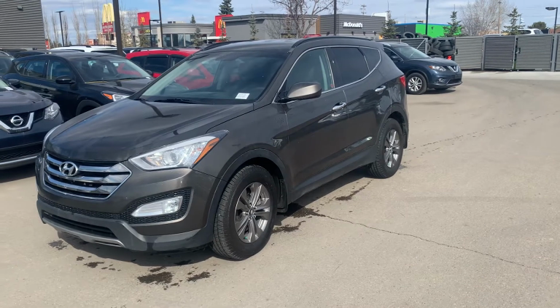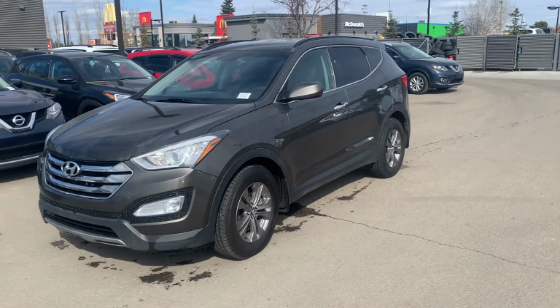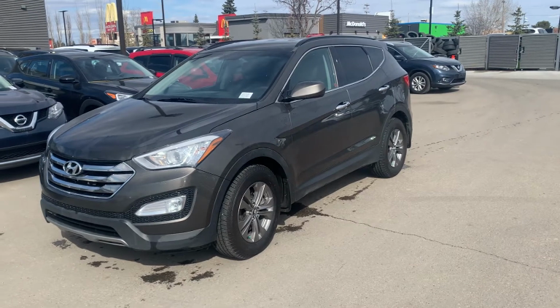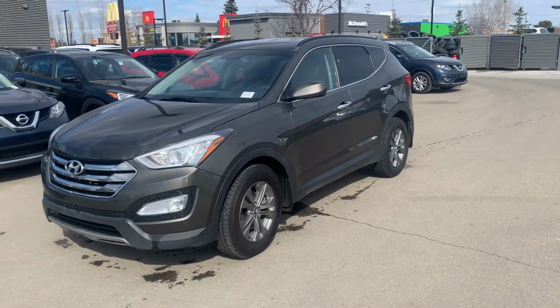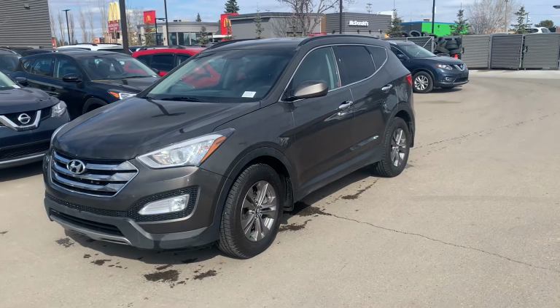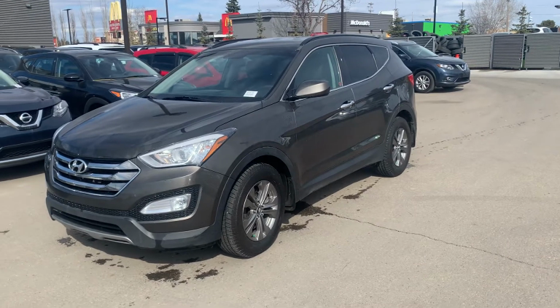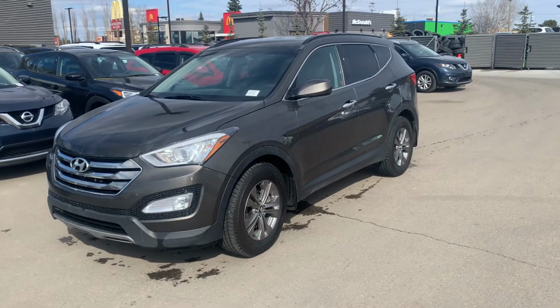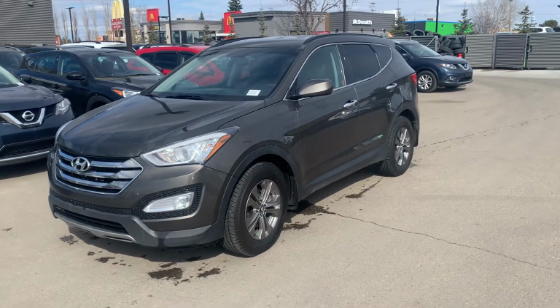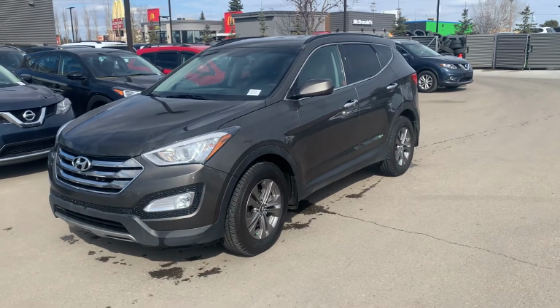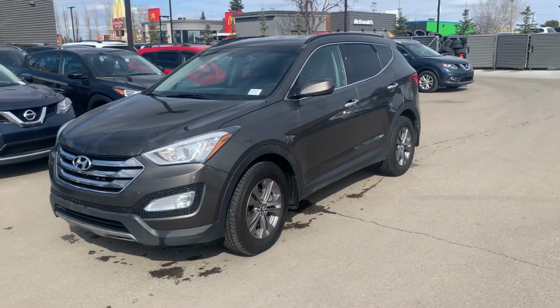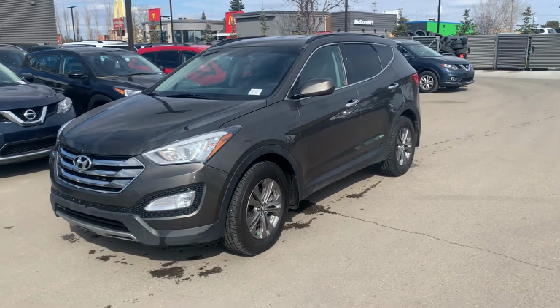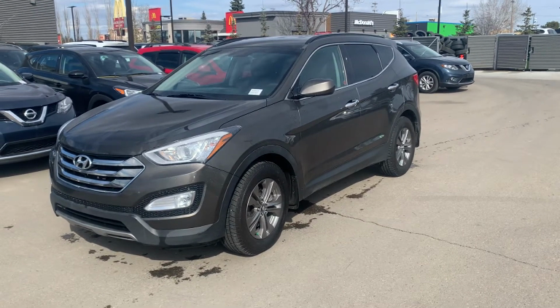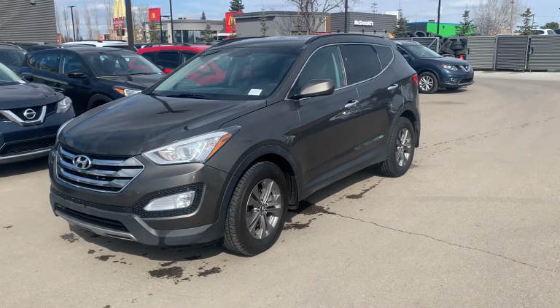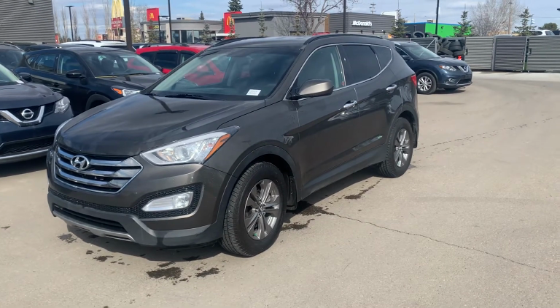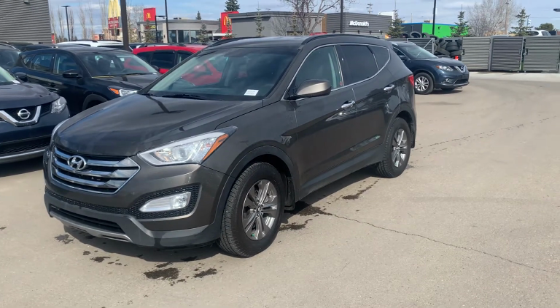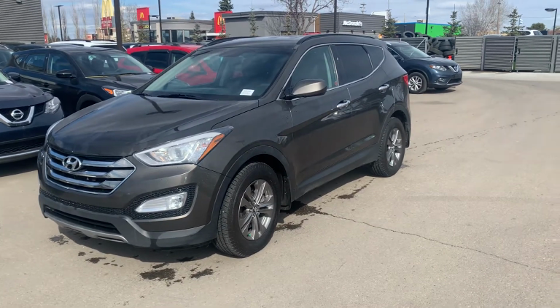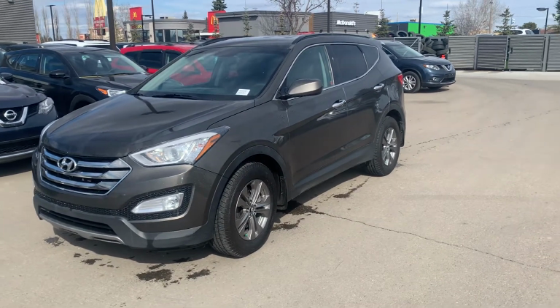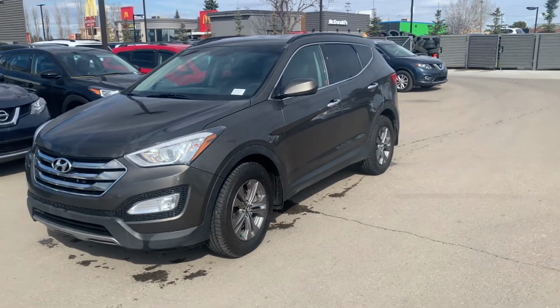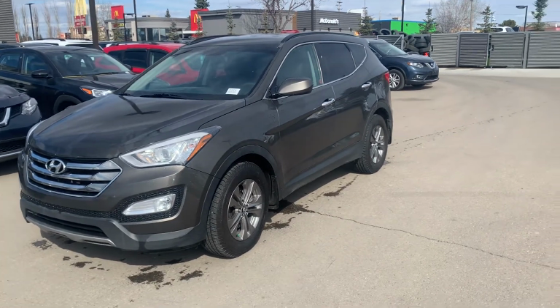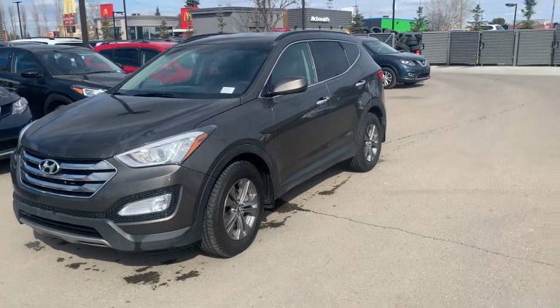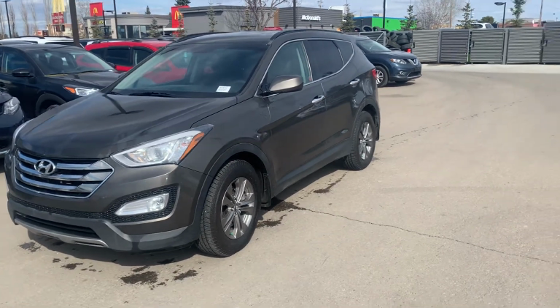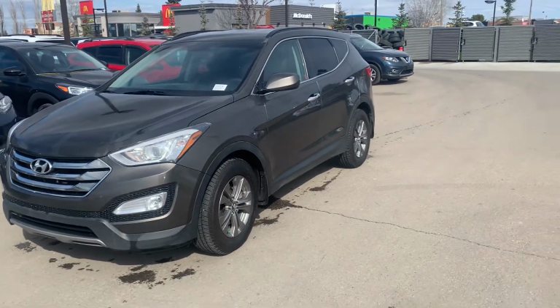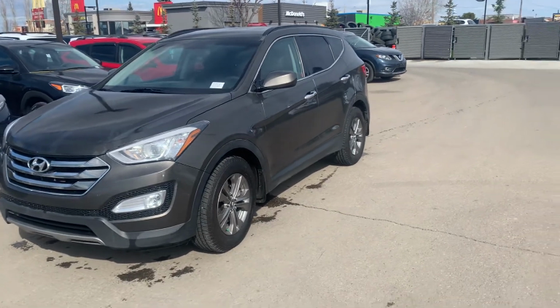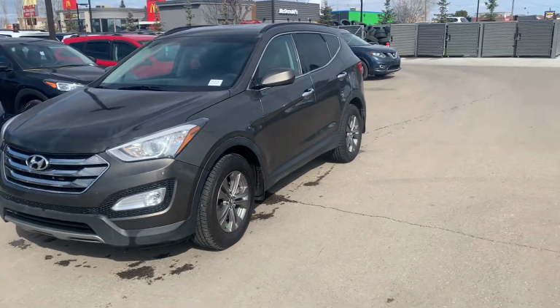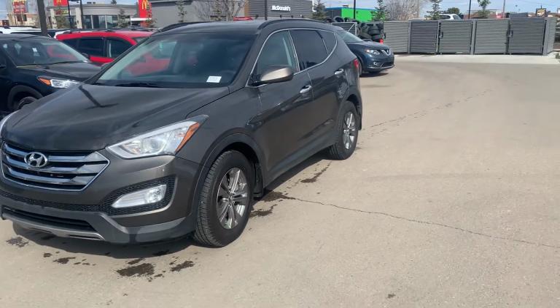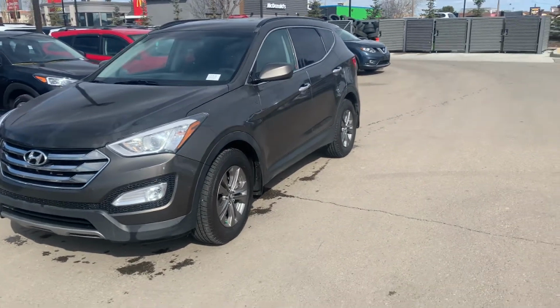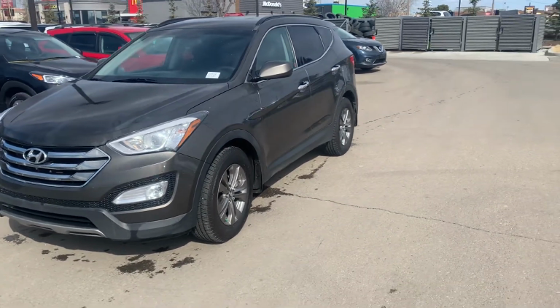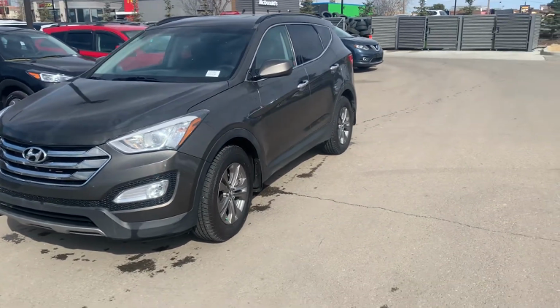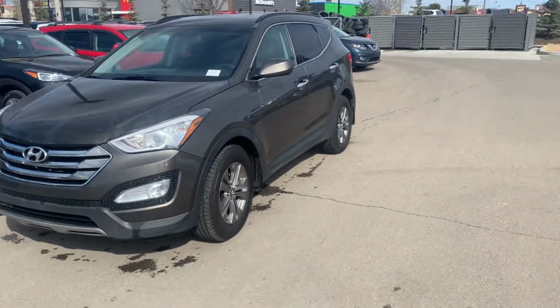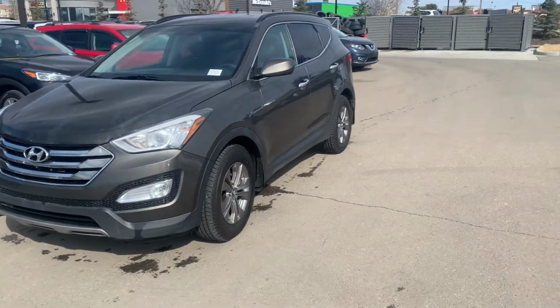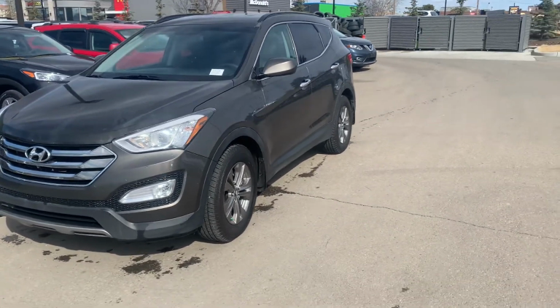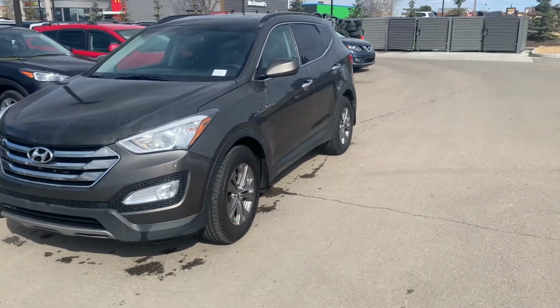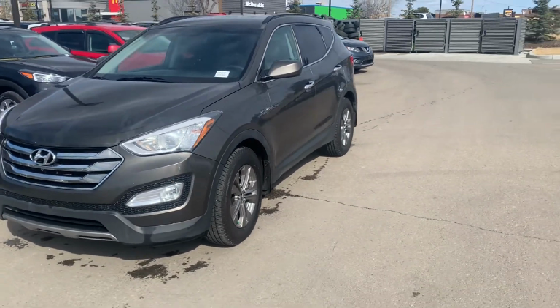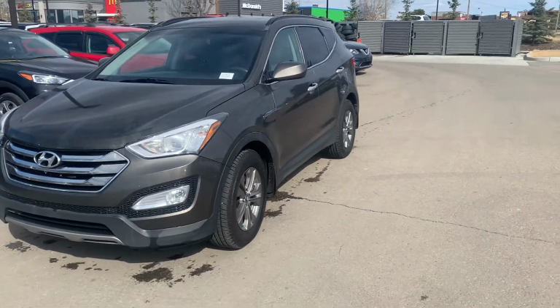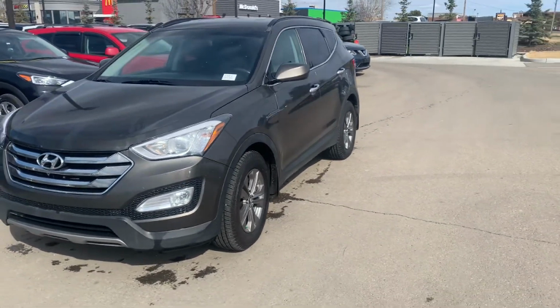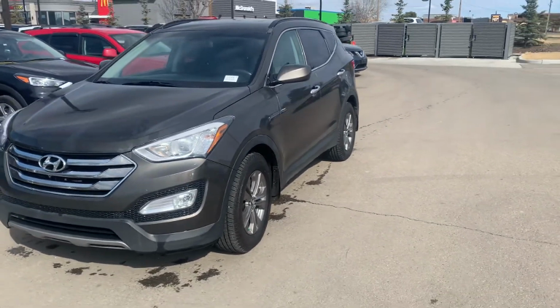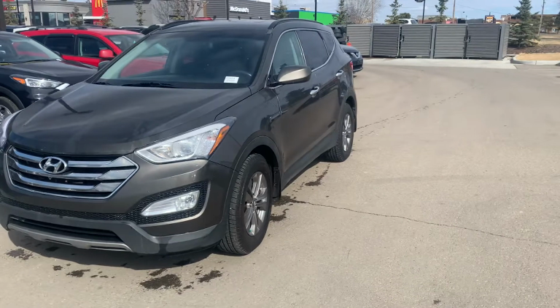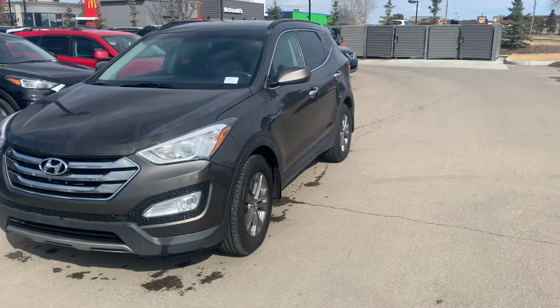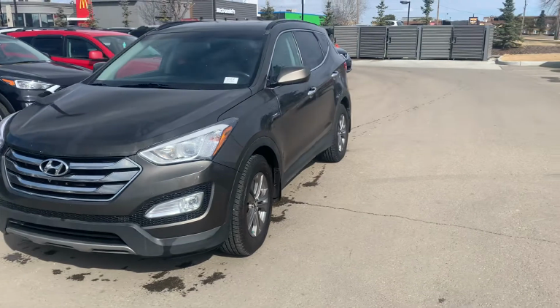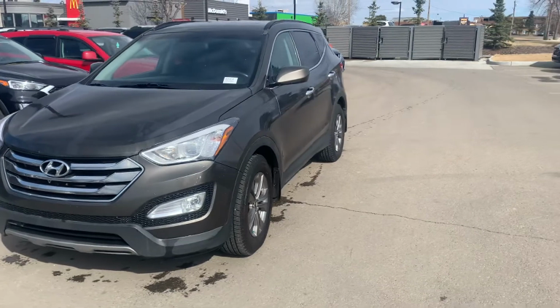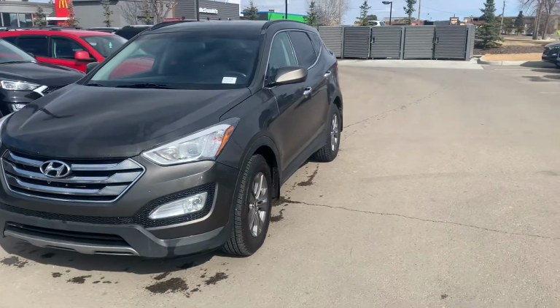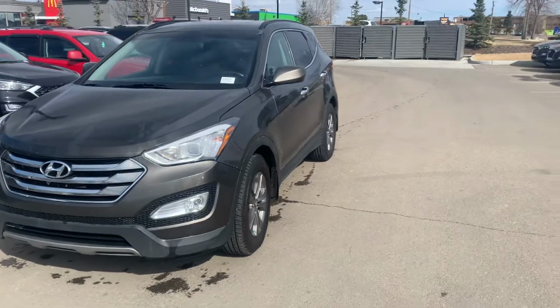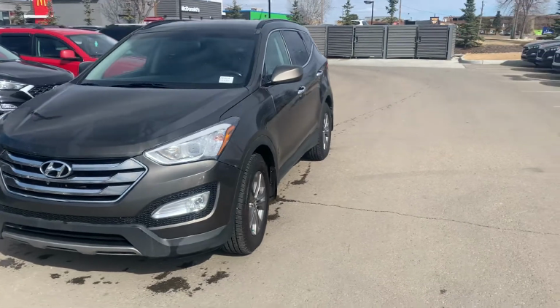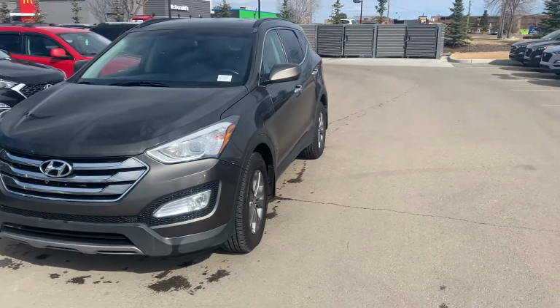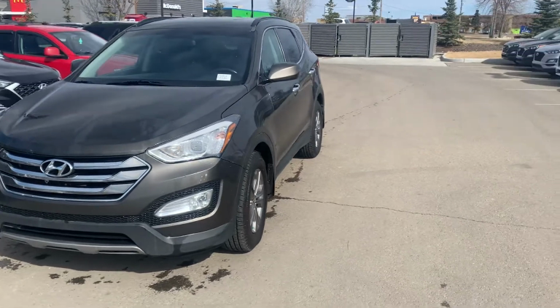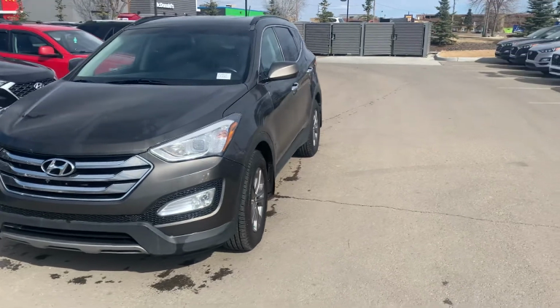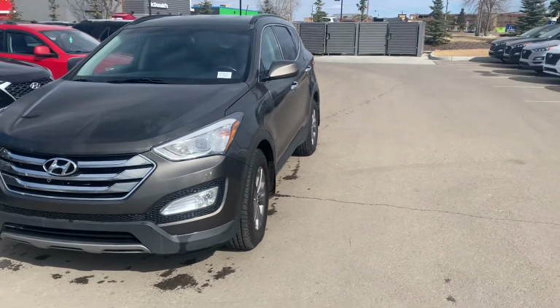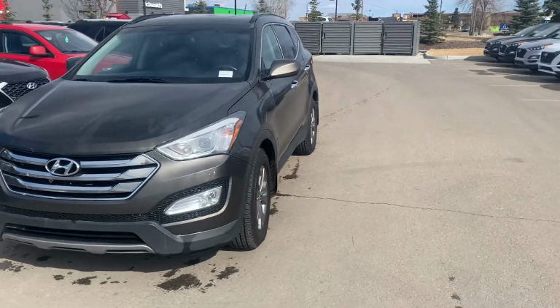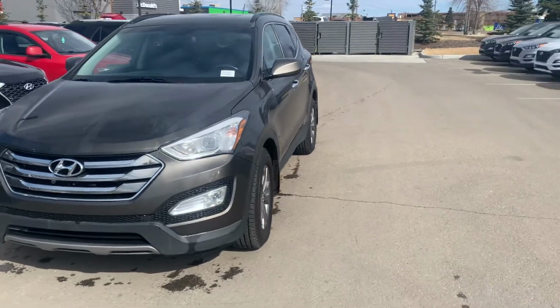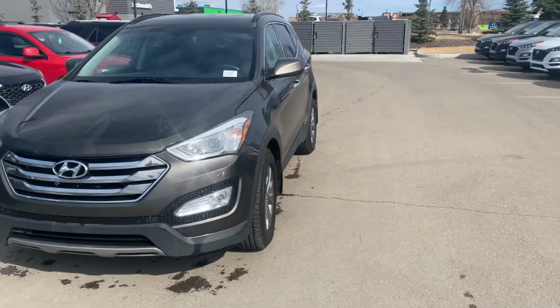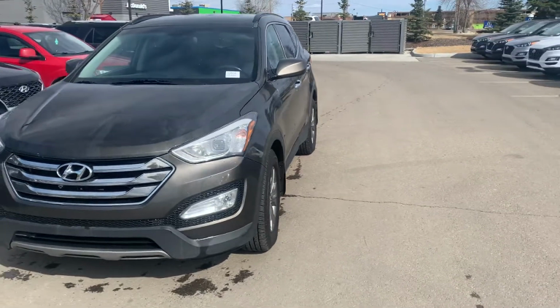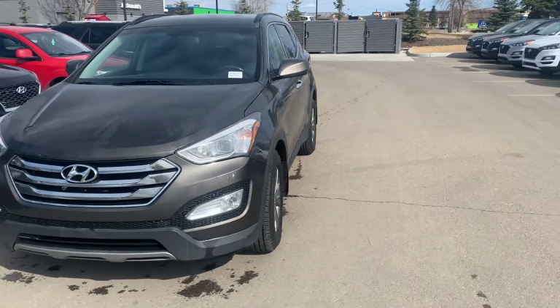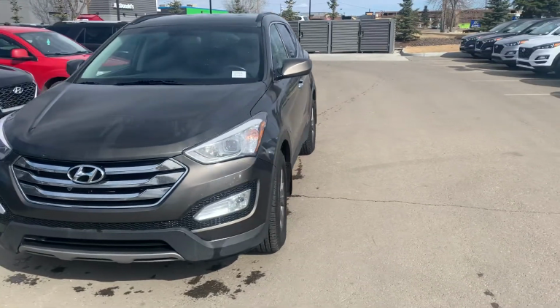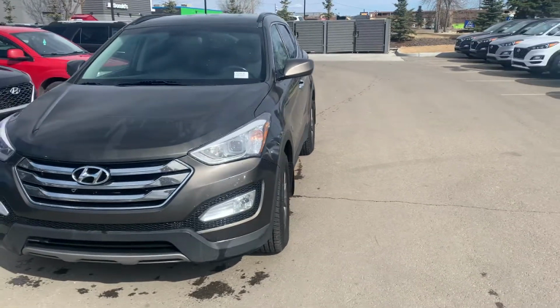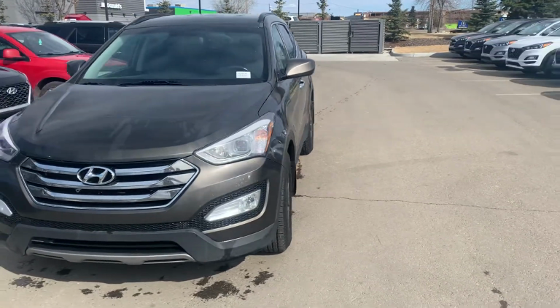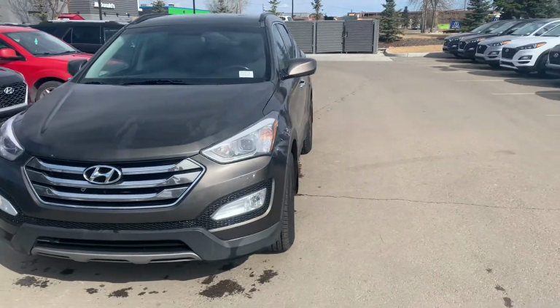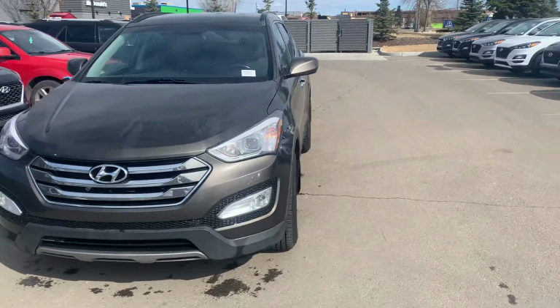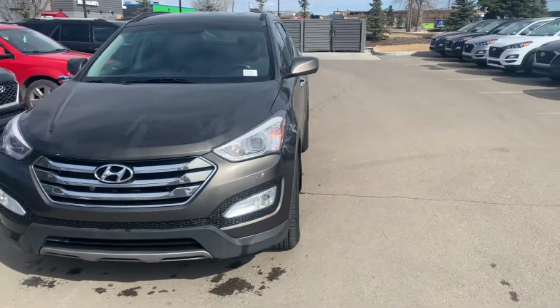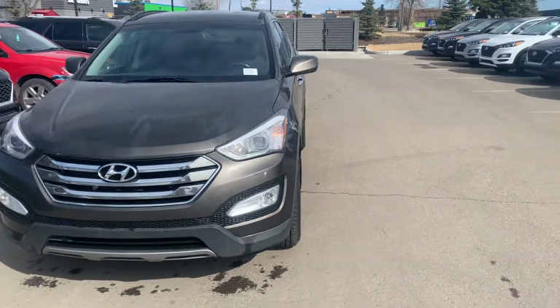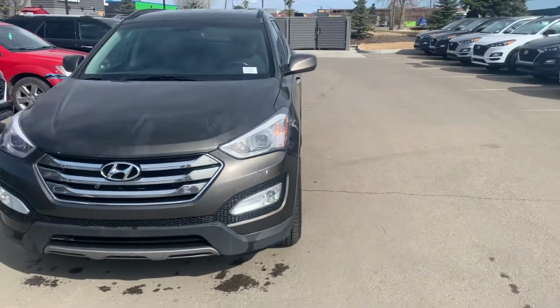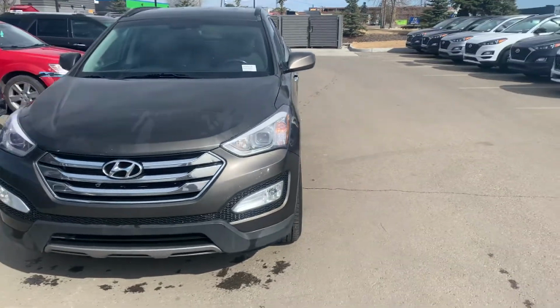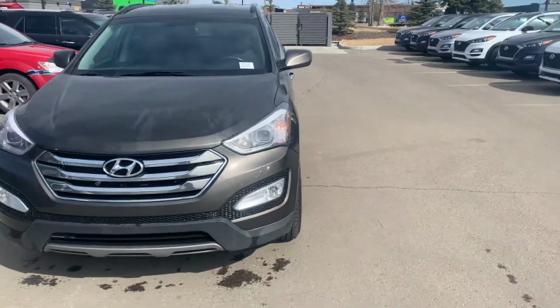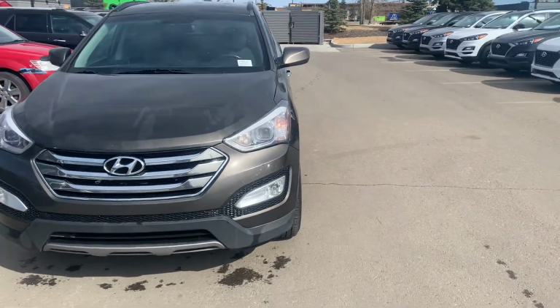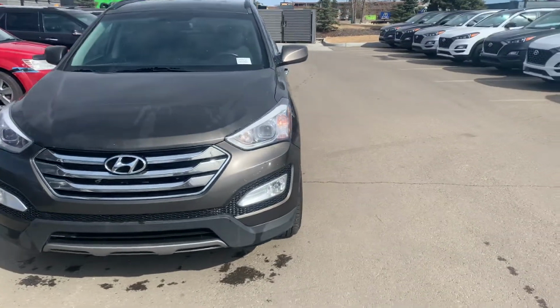Here's the 2014 Hyundai Santa Fe Sport. This is the brown, dark brown exterior color.